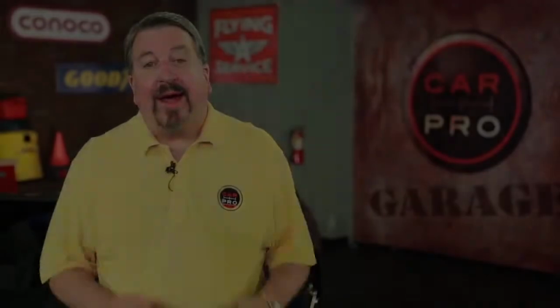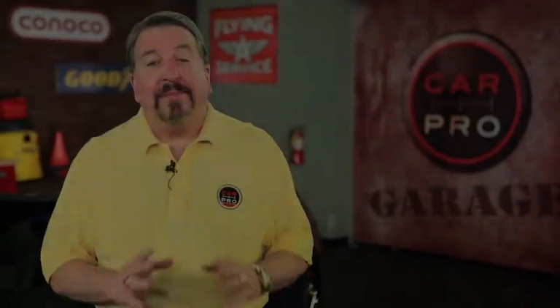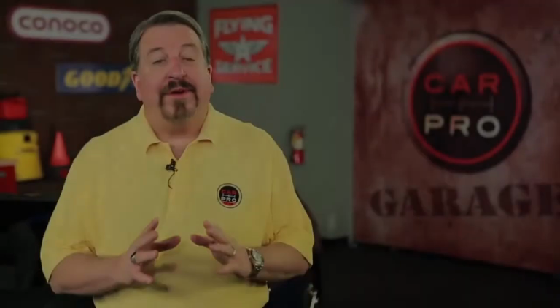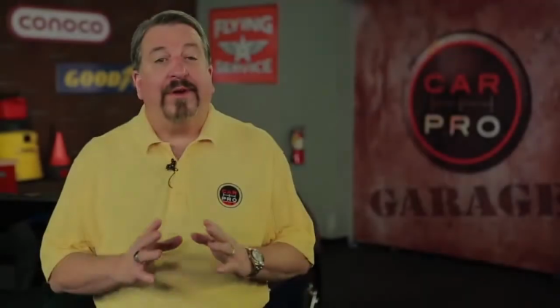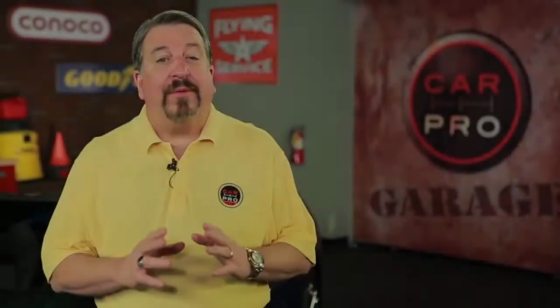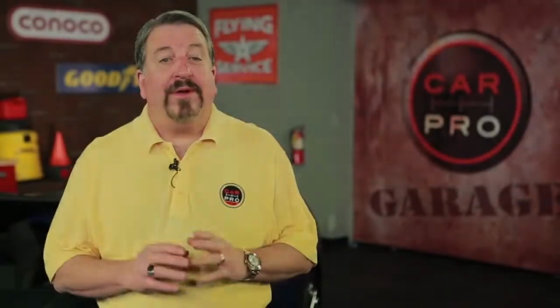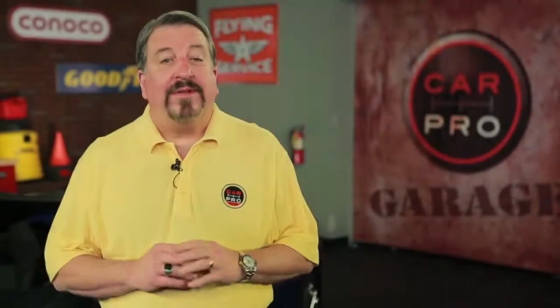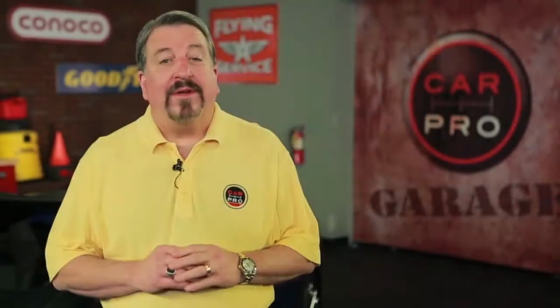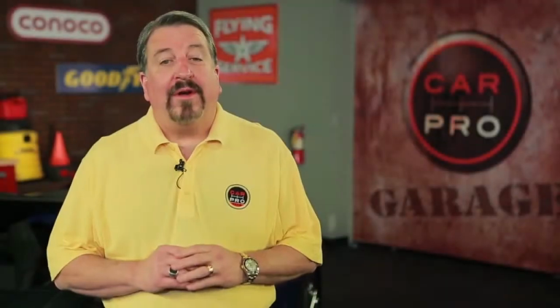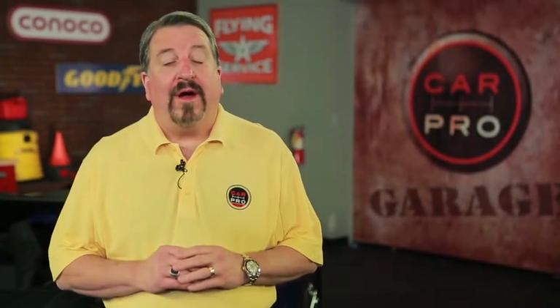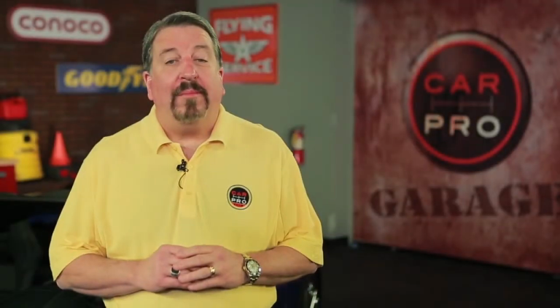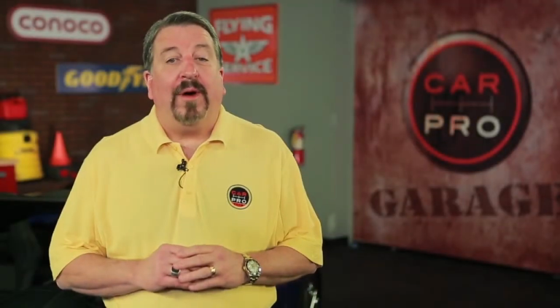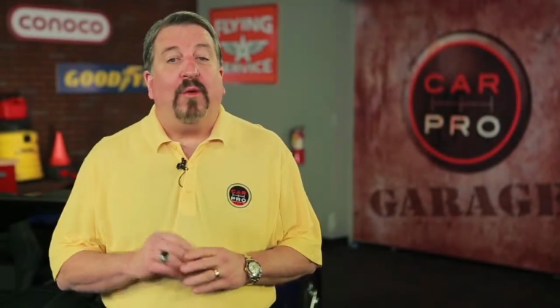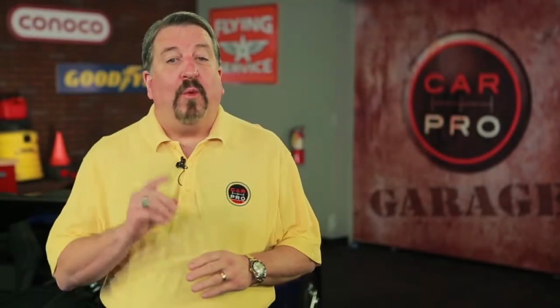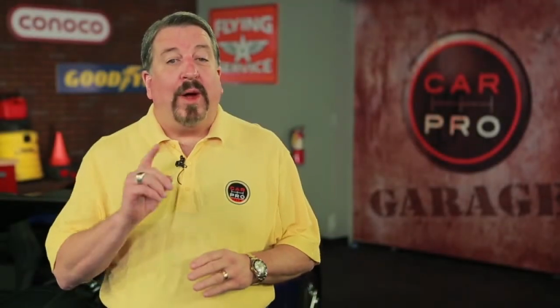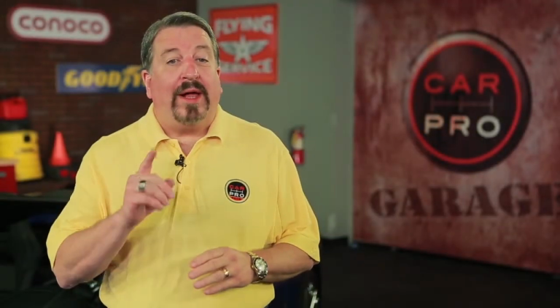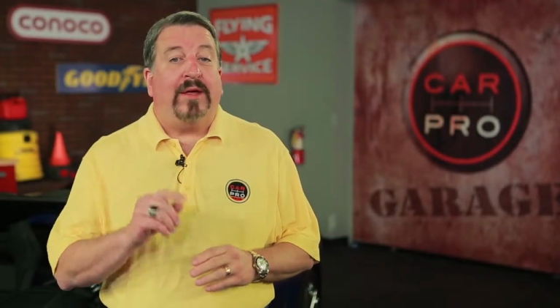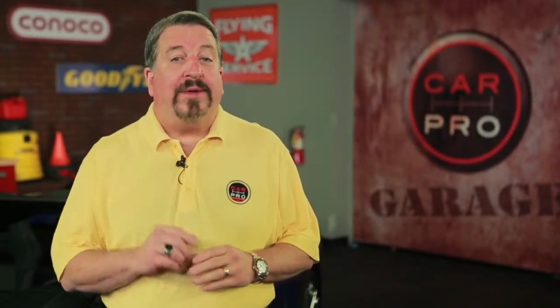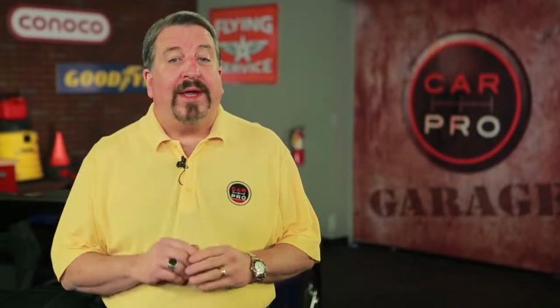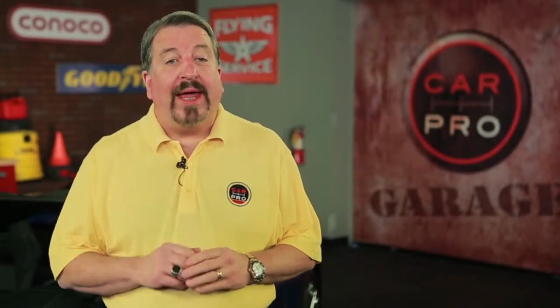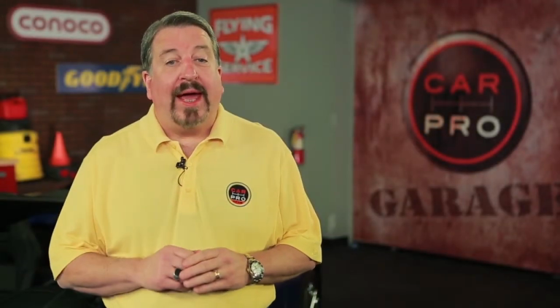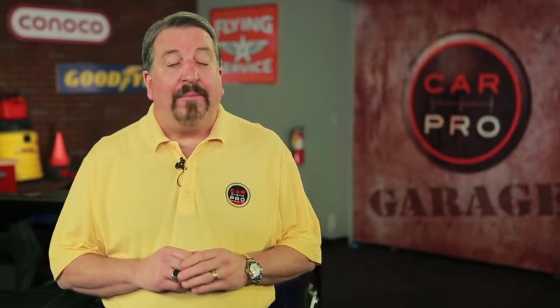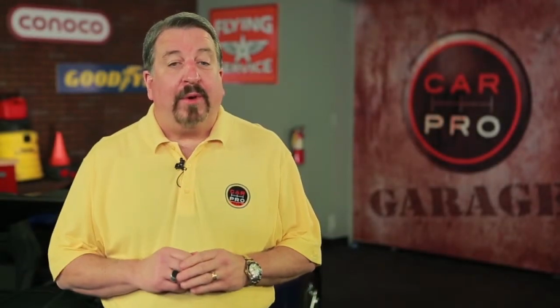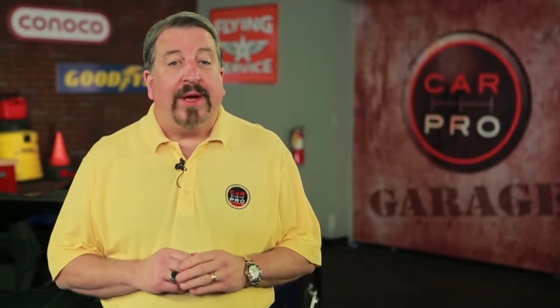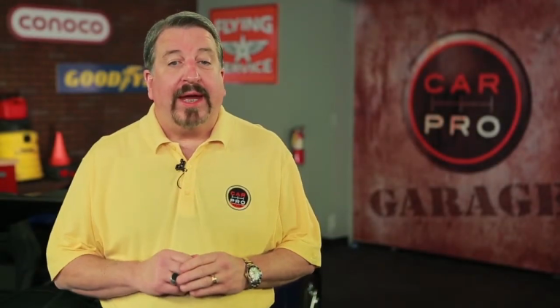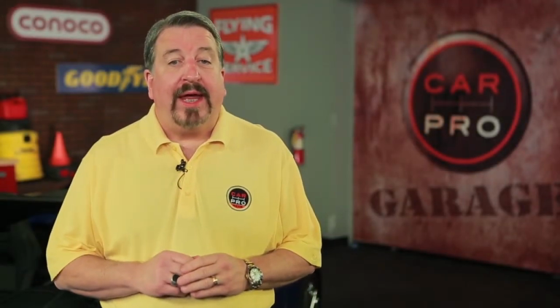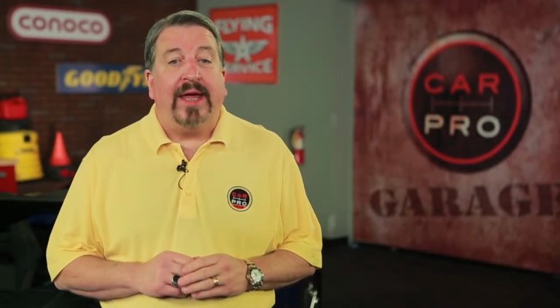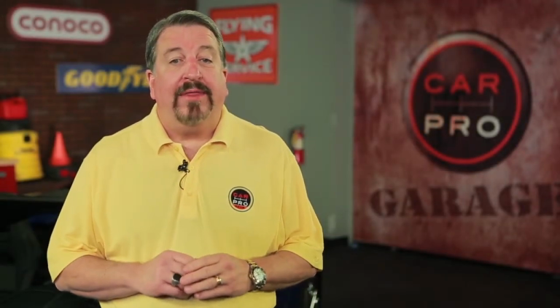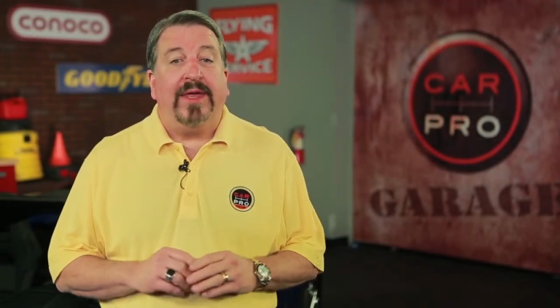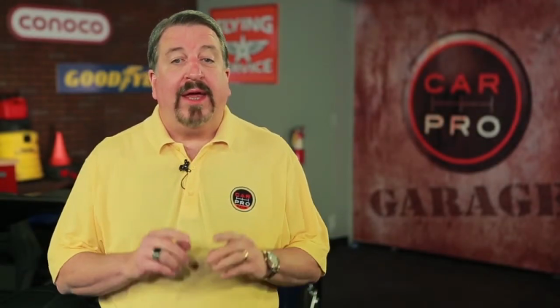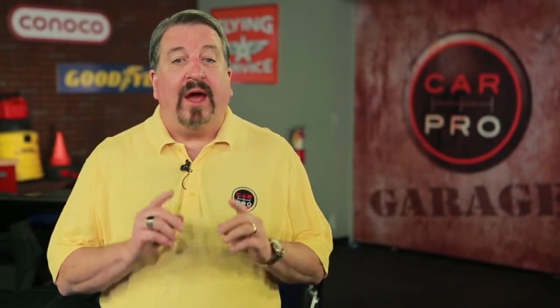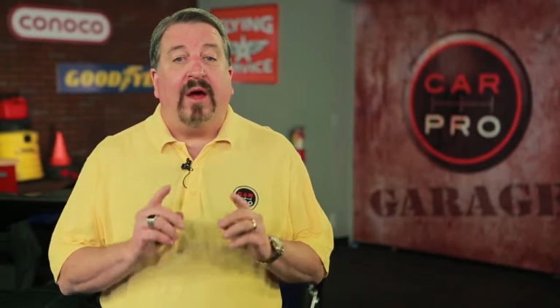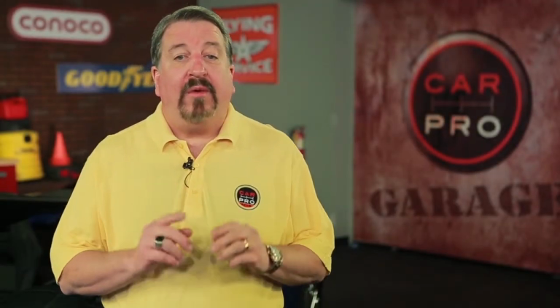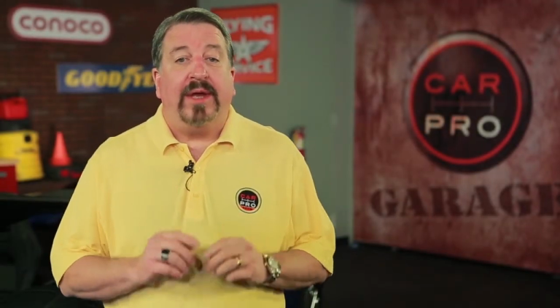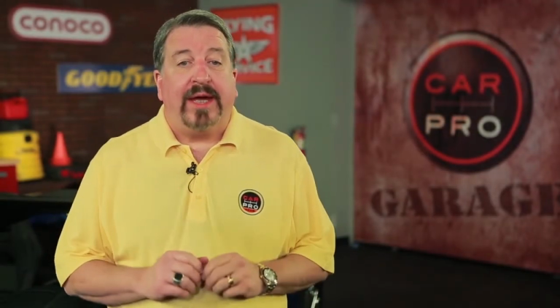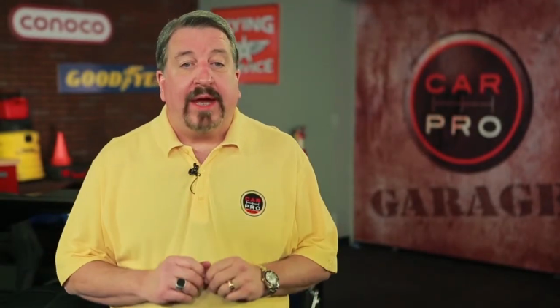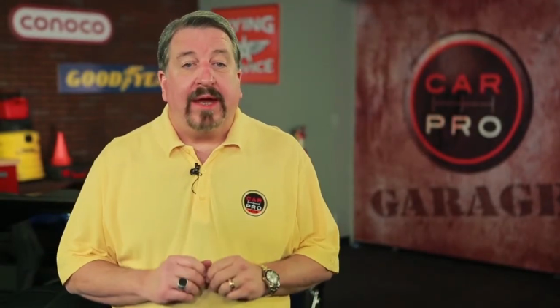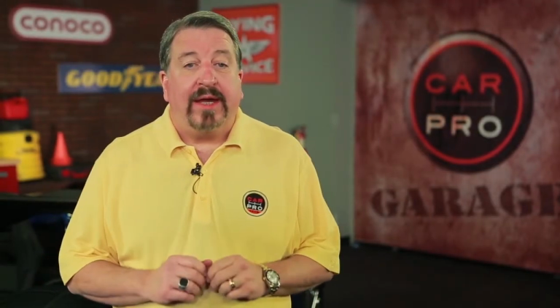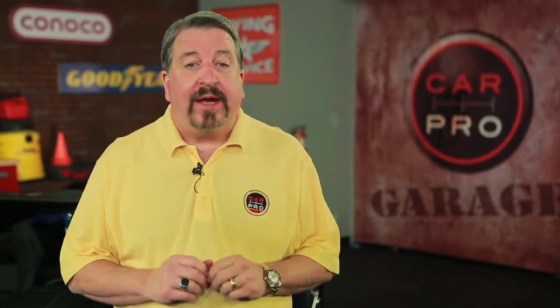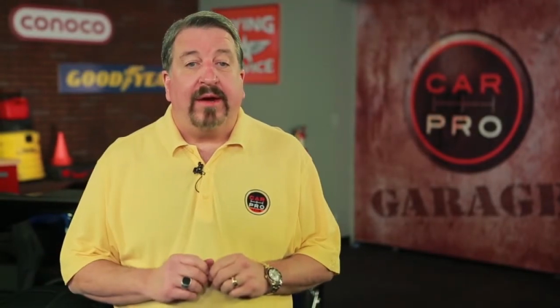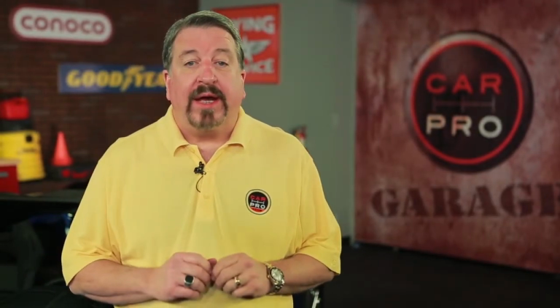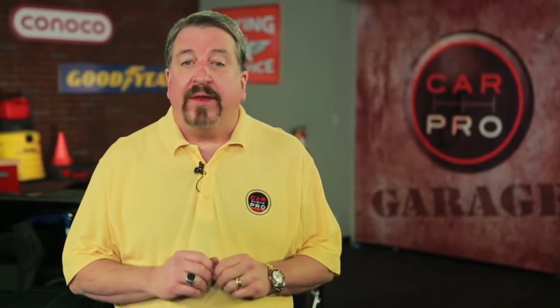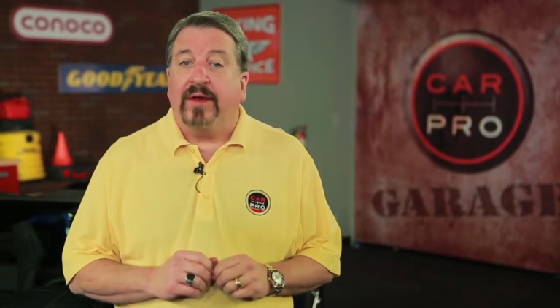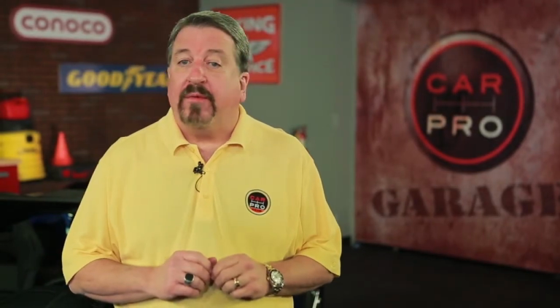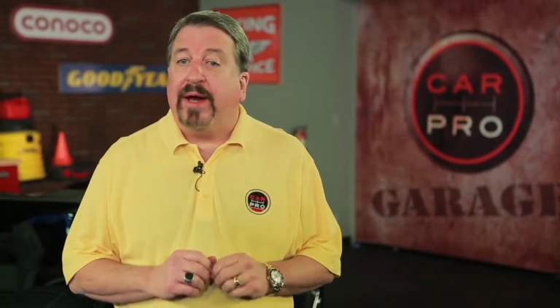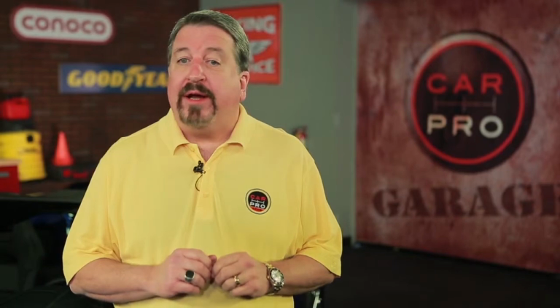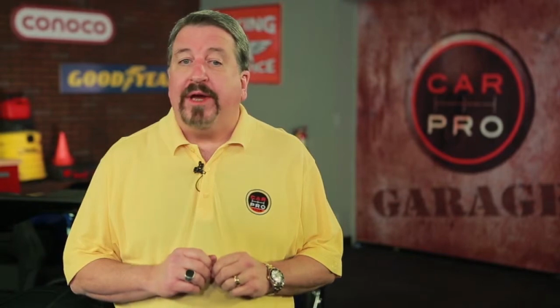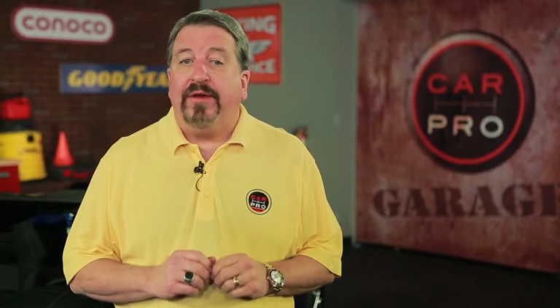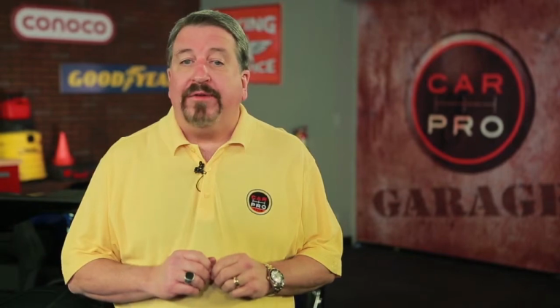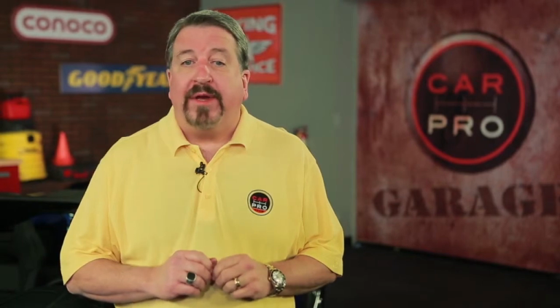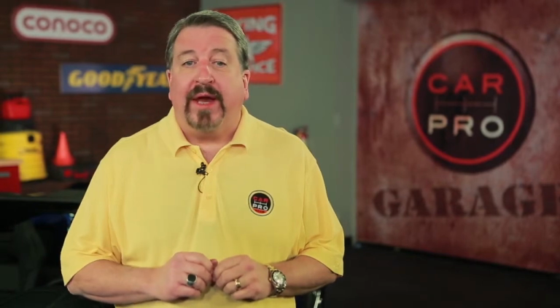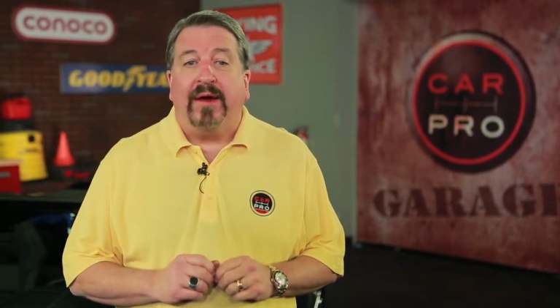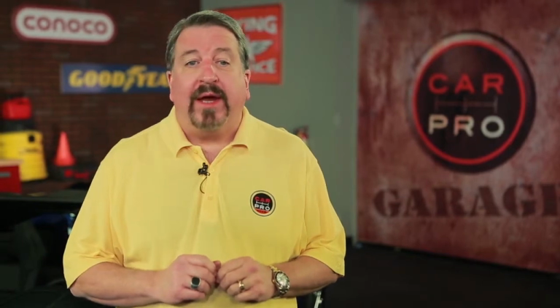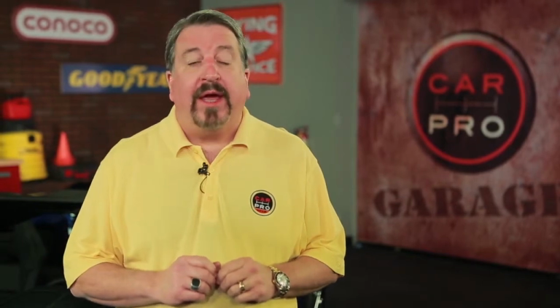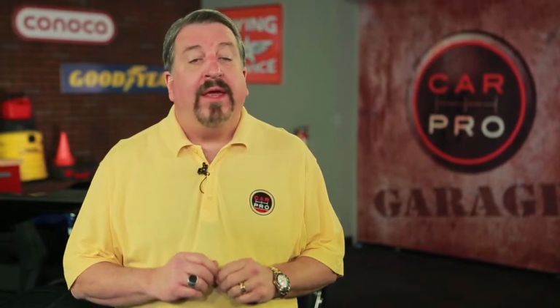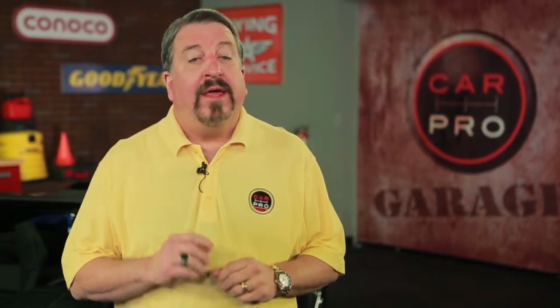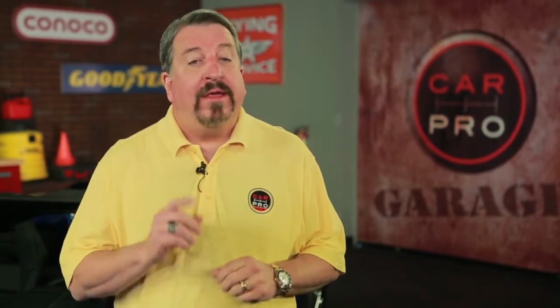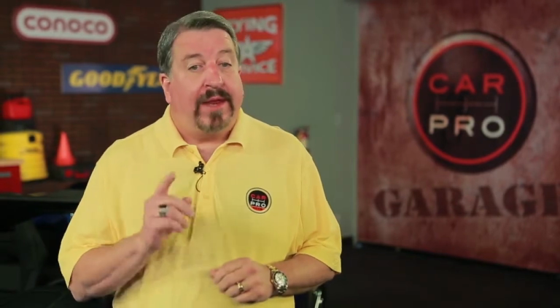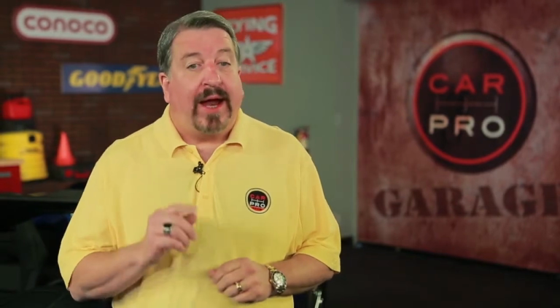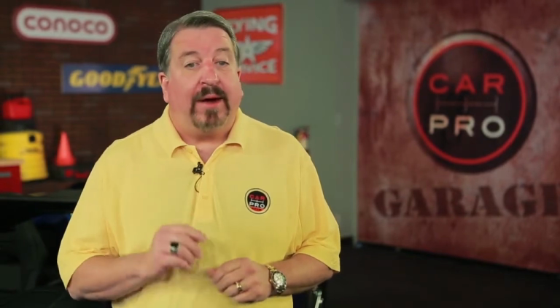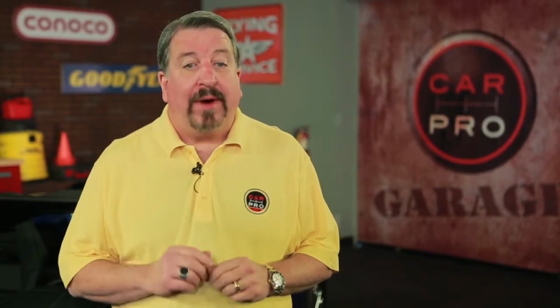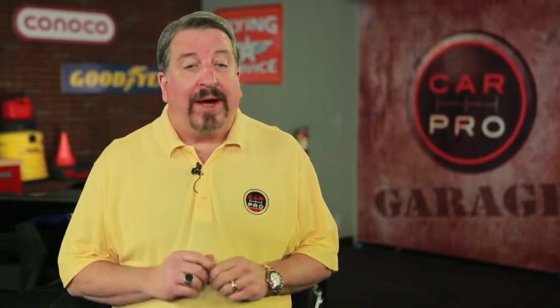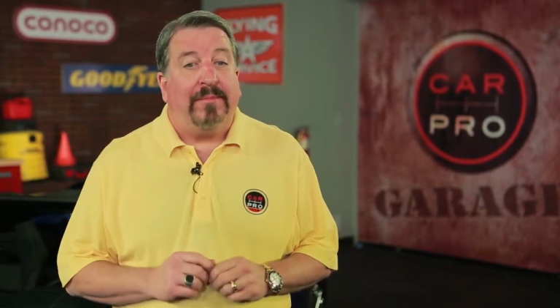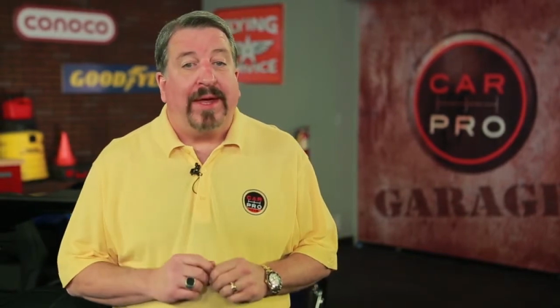I'm Jerry Reynolds, The Car Pro. Welcome to Cowboy Kia, the only Kia dealer in the Greater Houston area that I recommend.